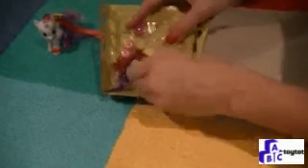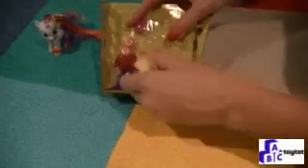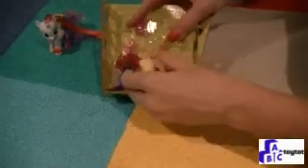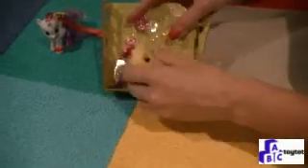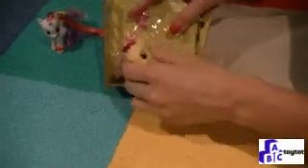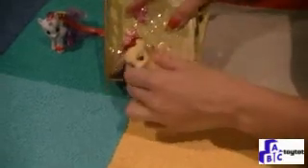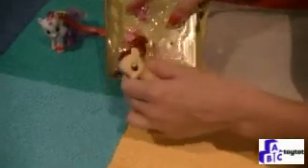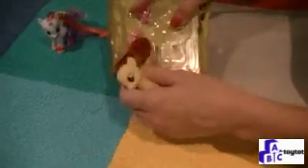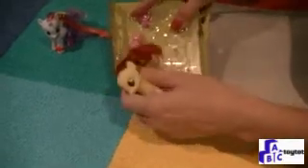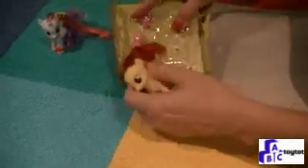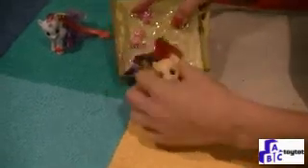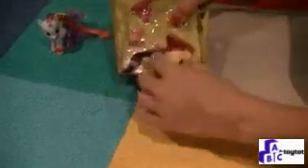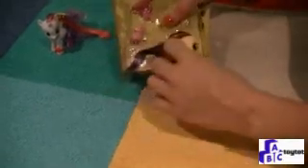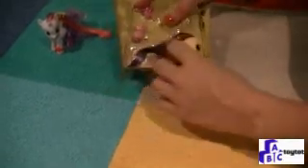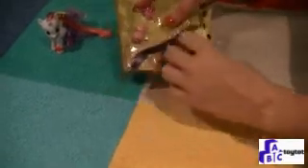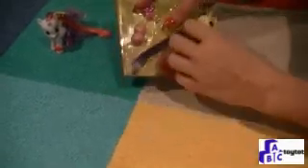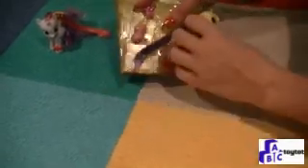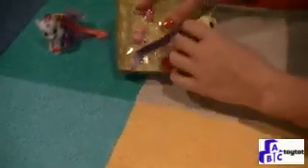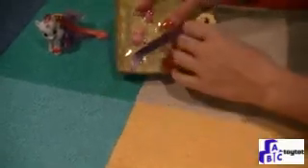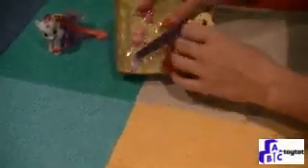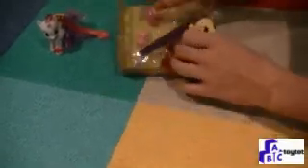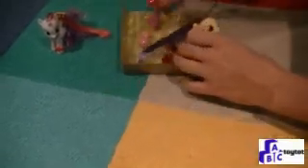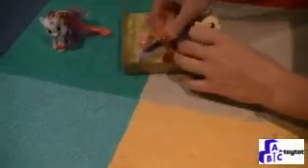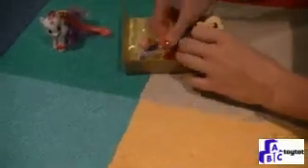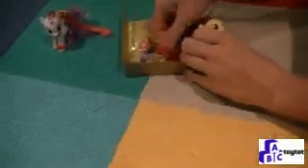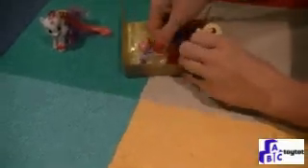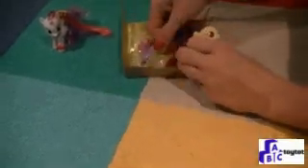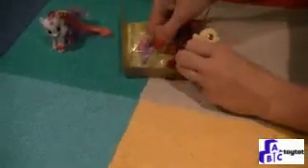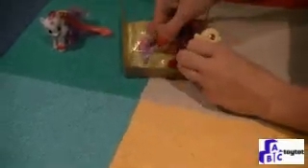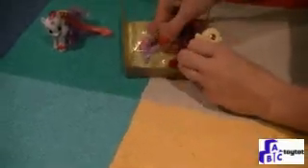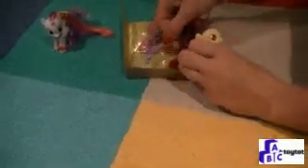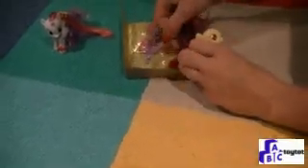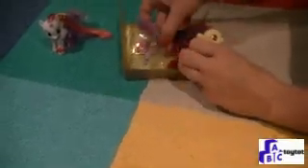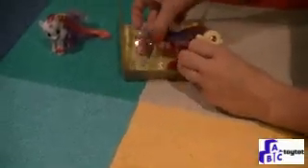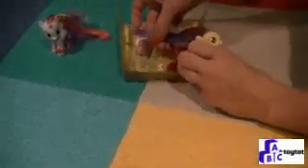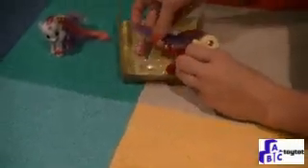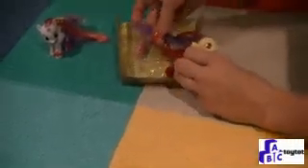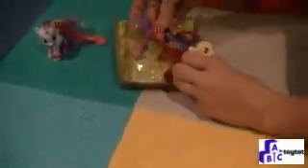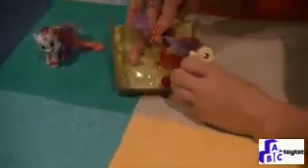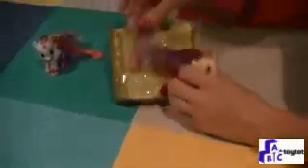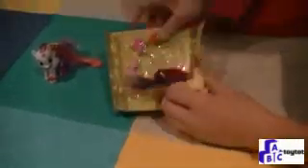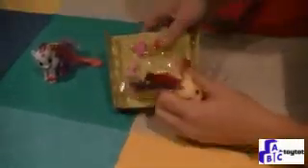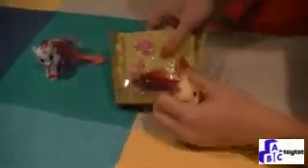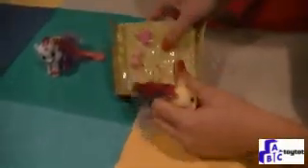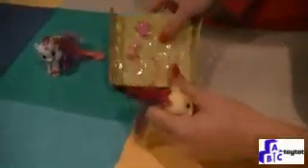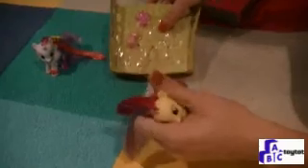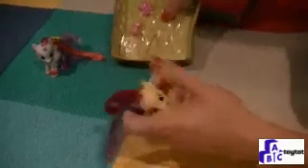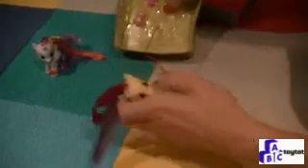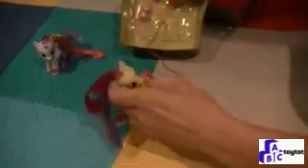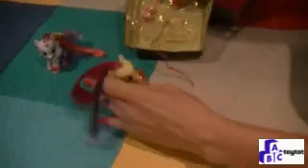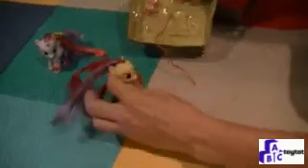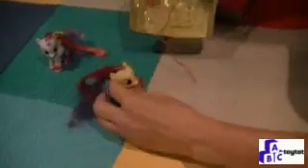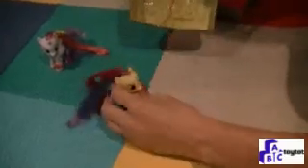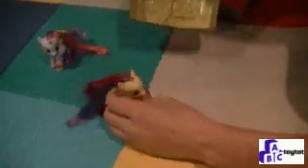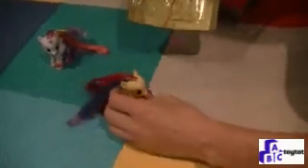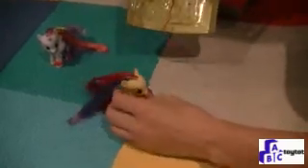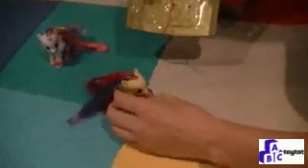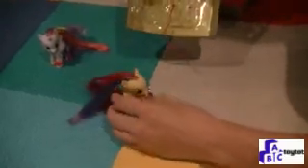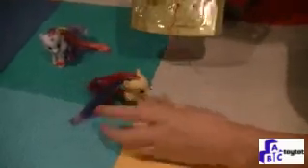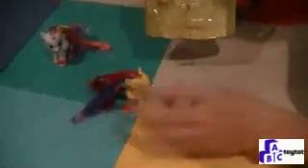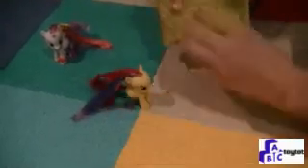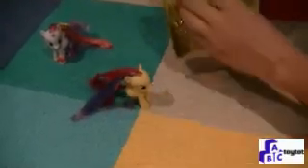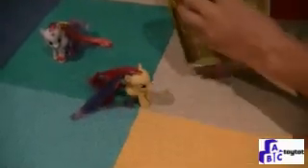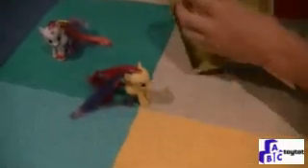Apple Bloom will slide right out — careful with her hair, gently give it a tug. Here's Apple Bloom!